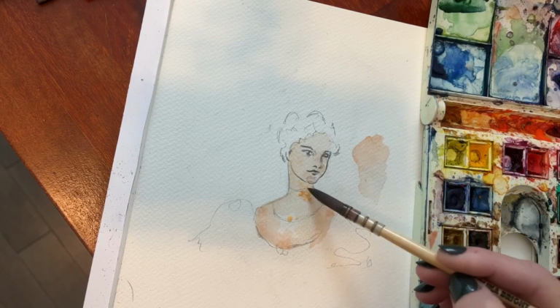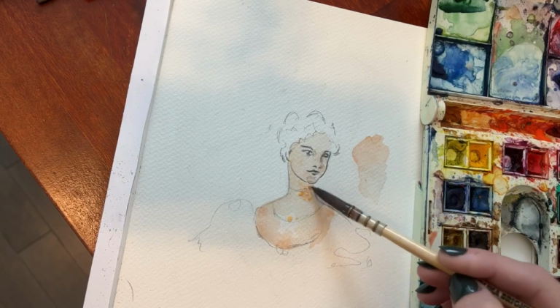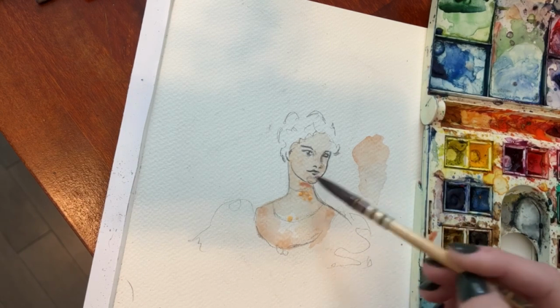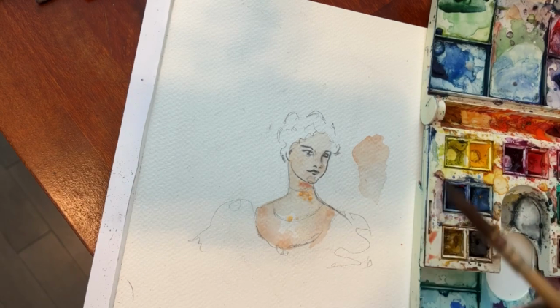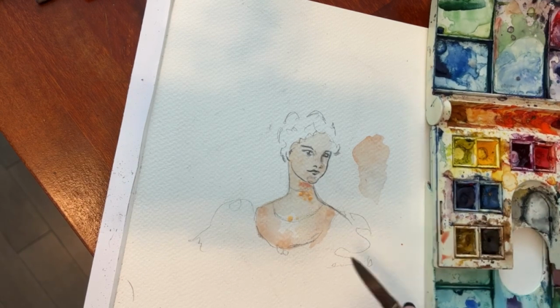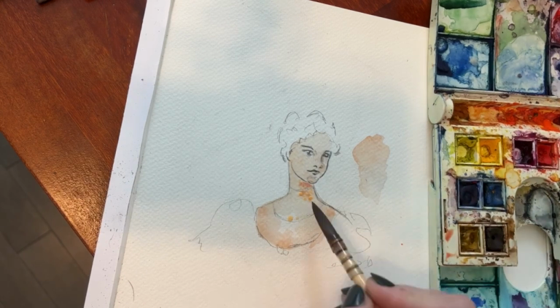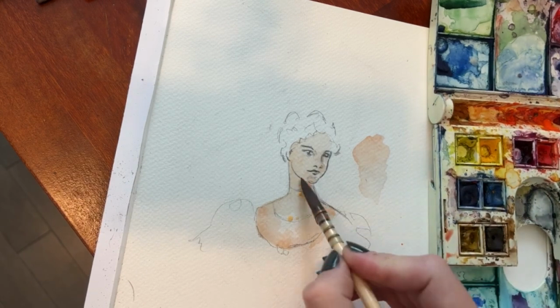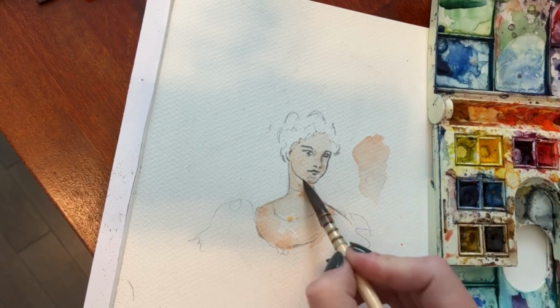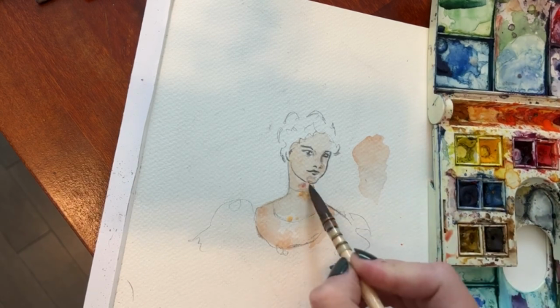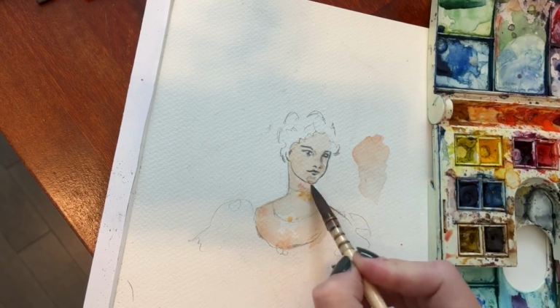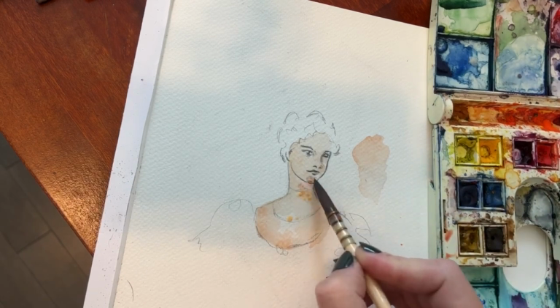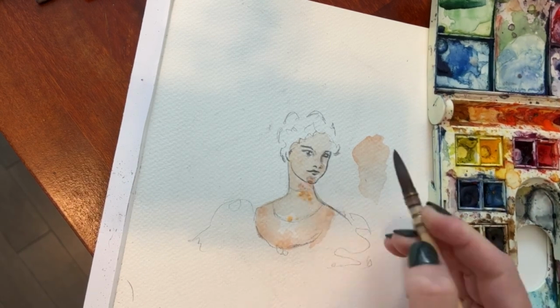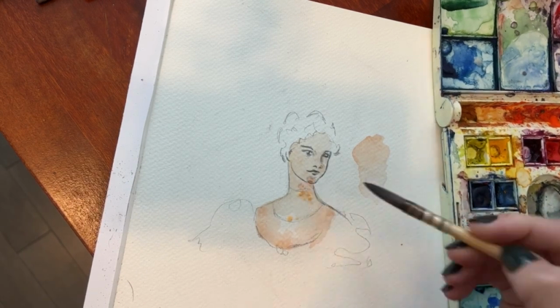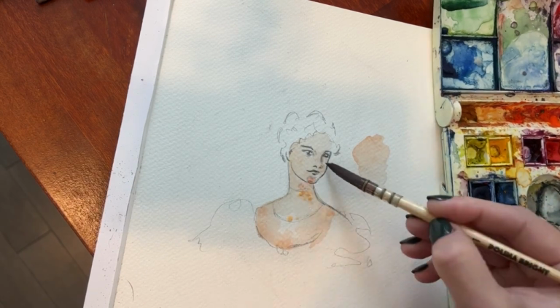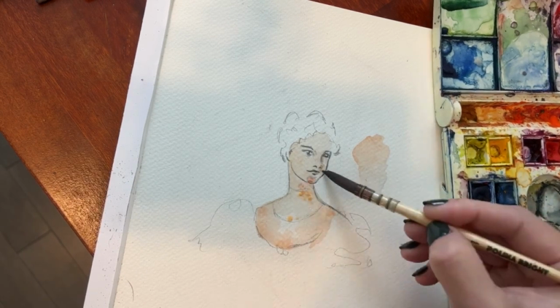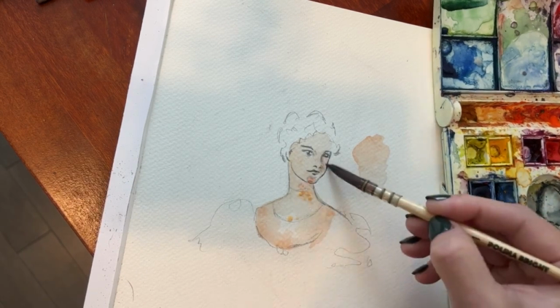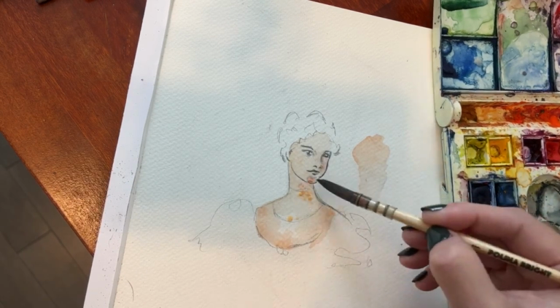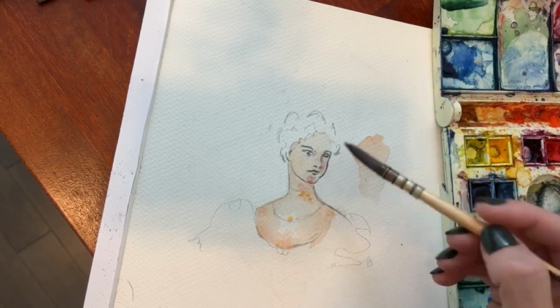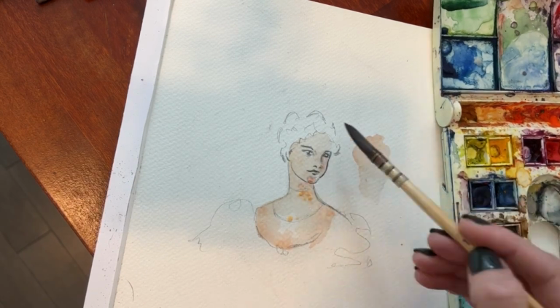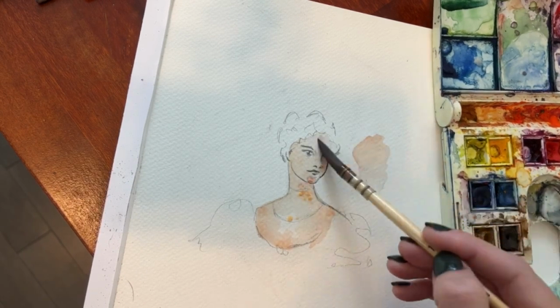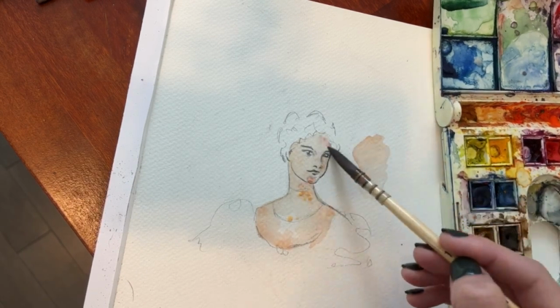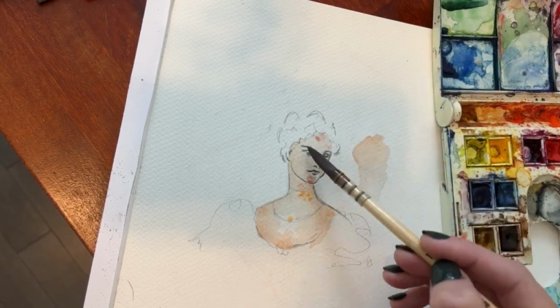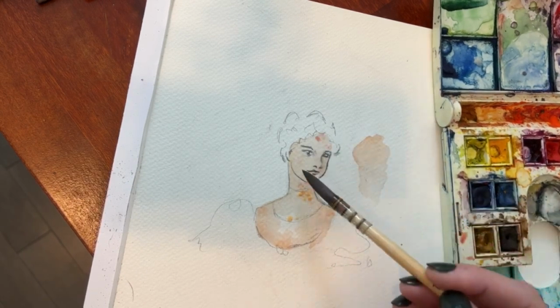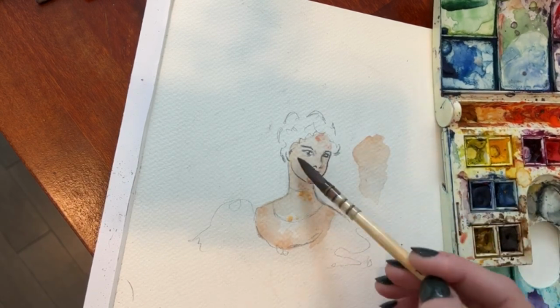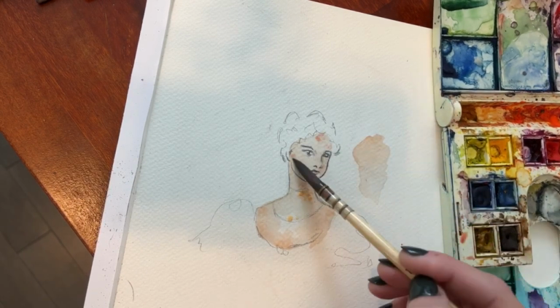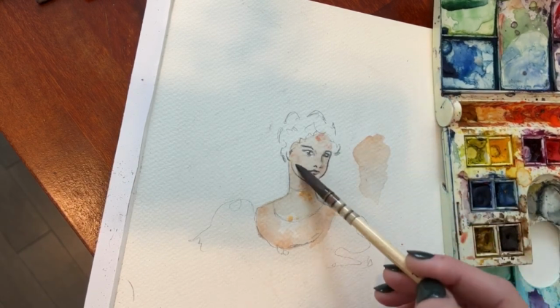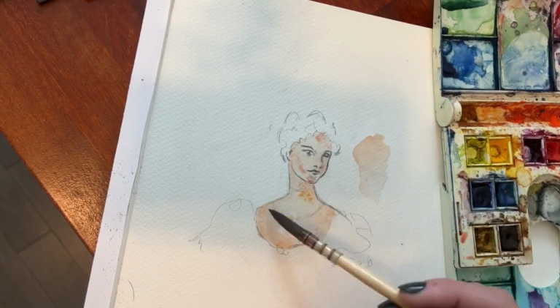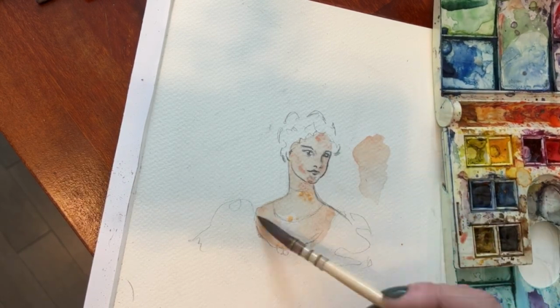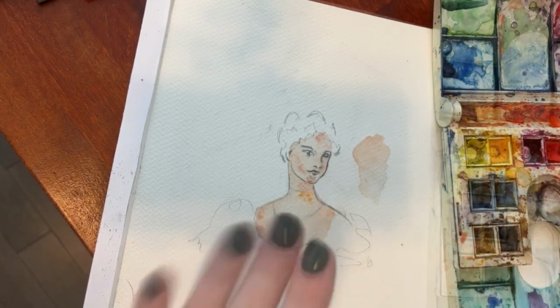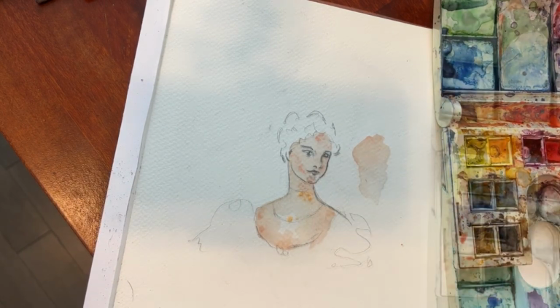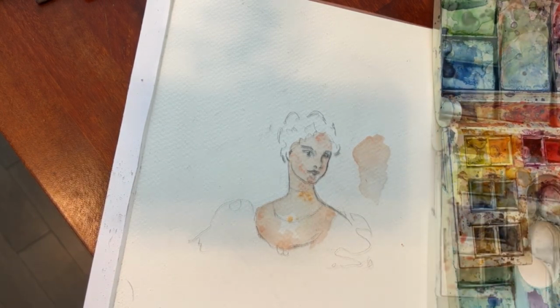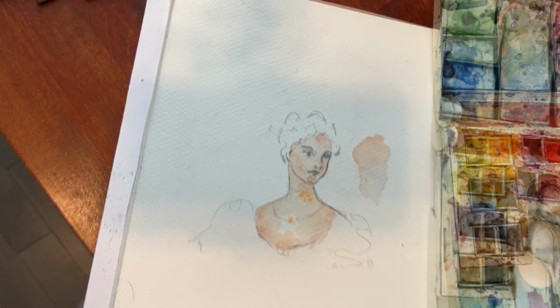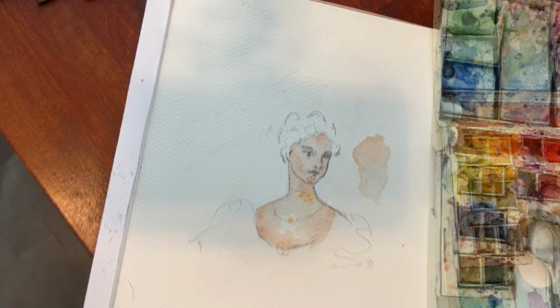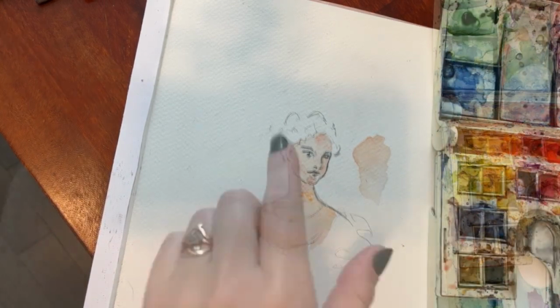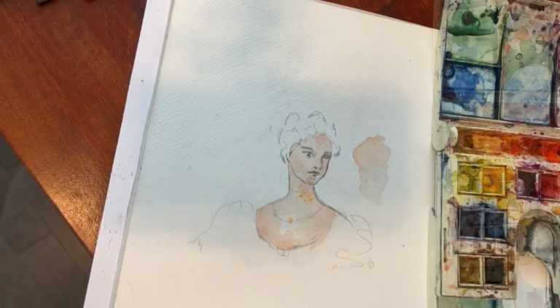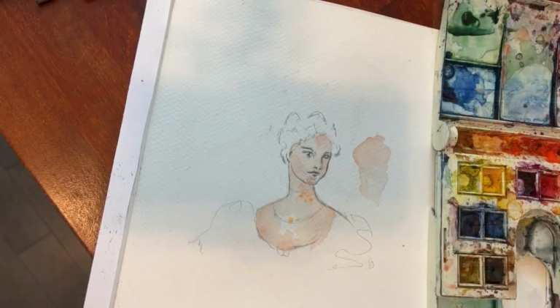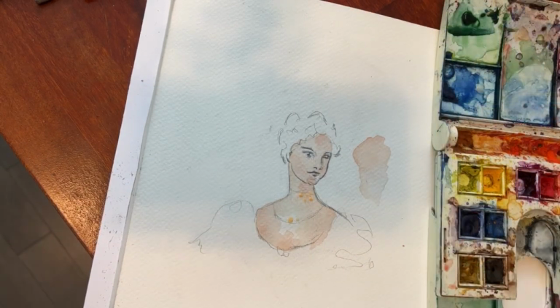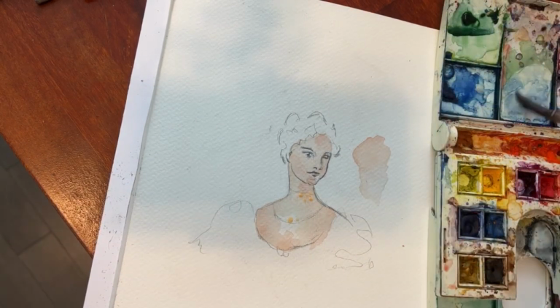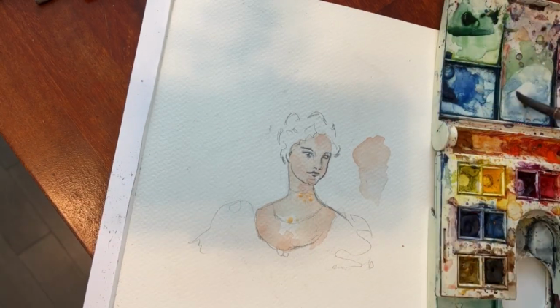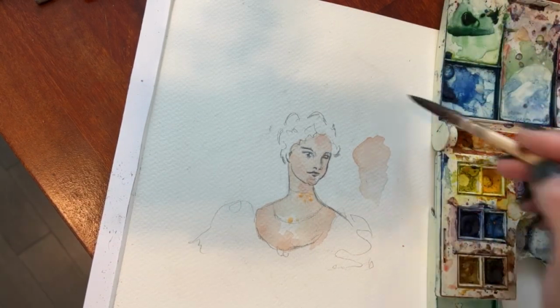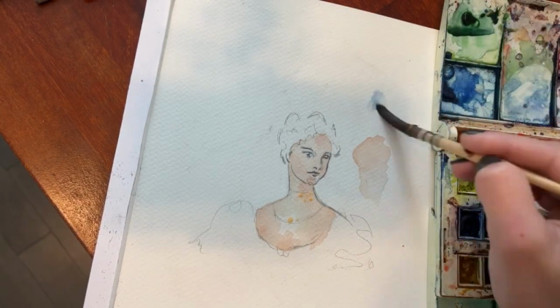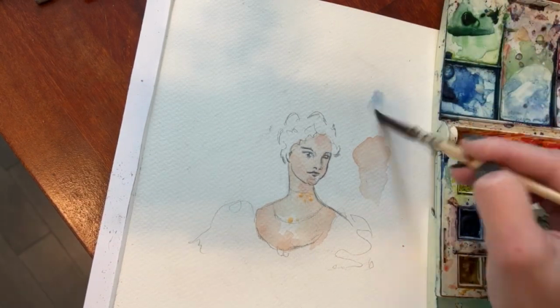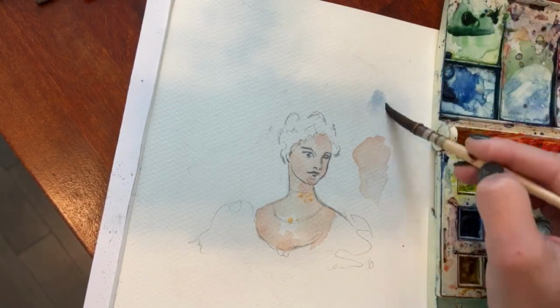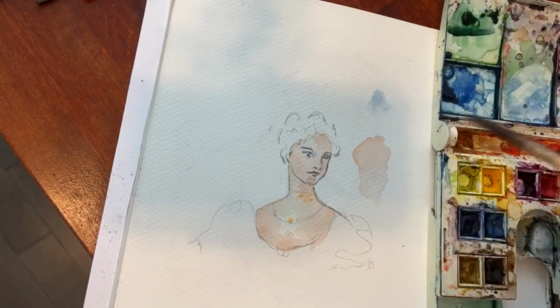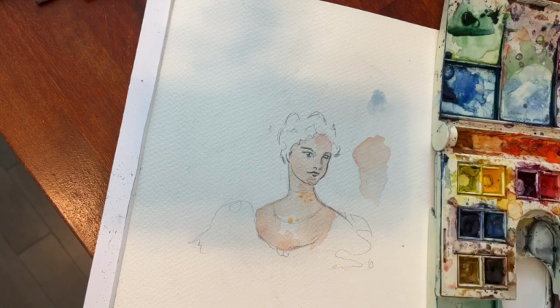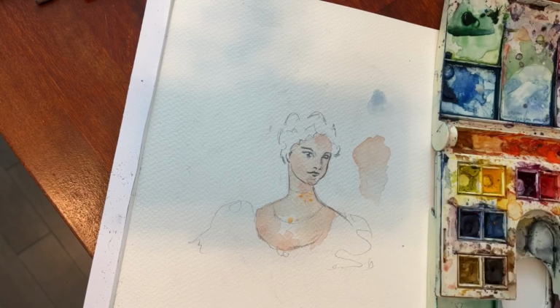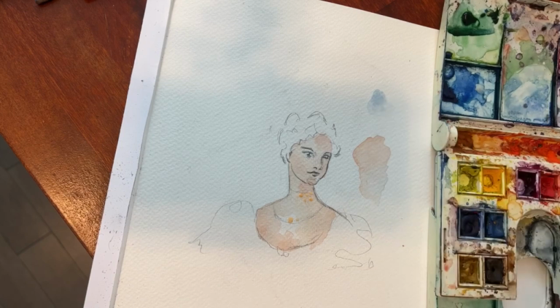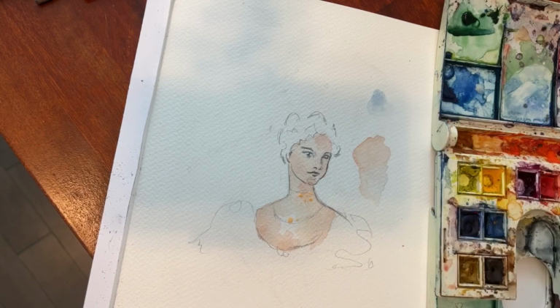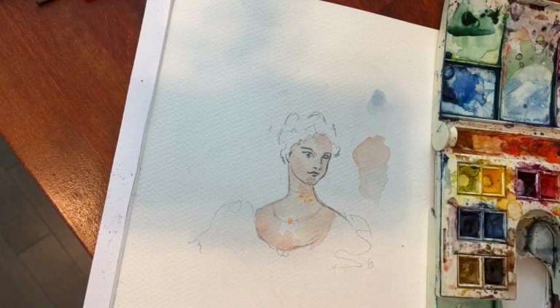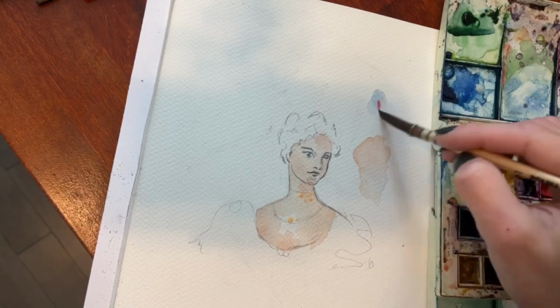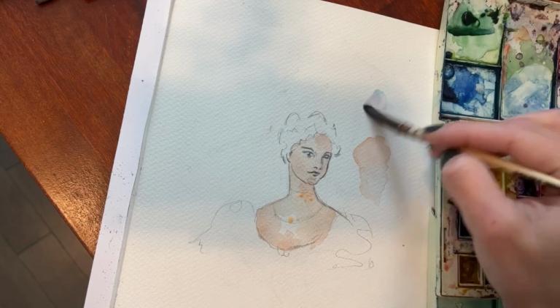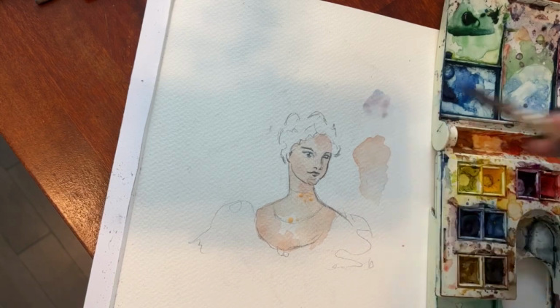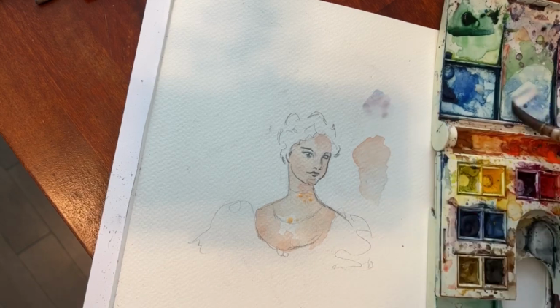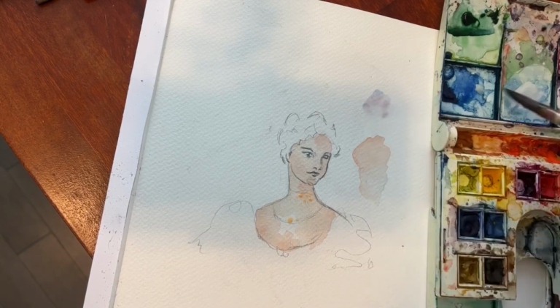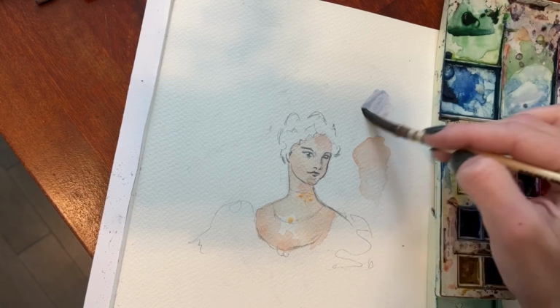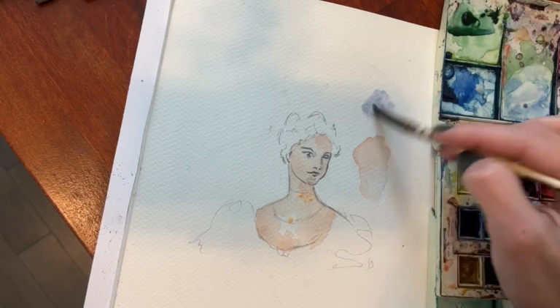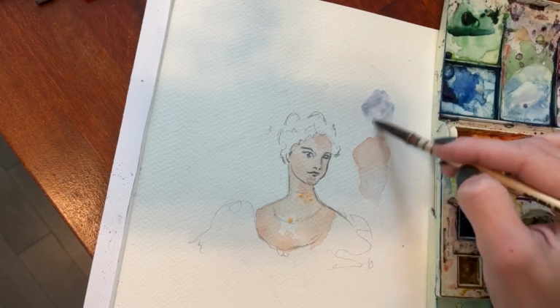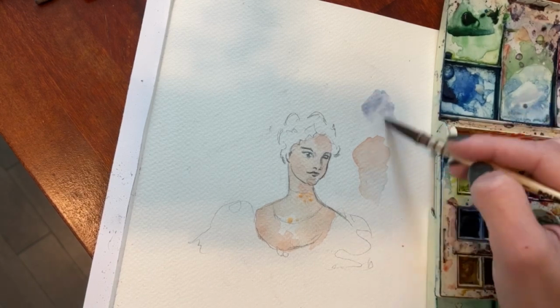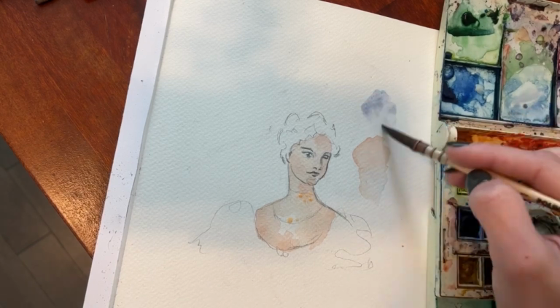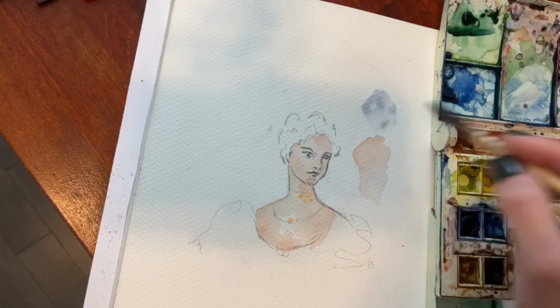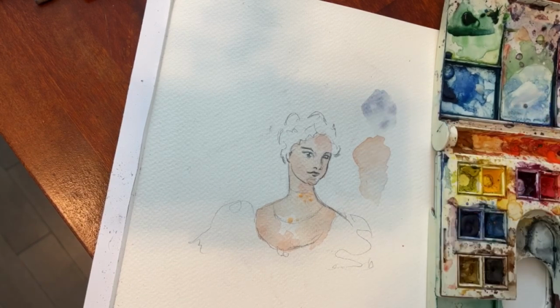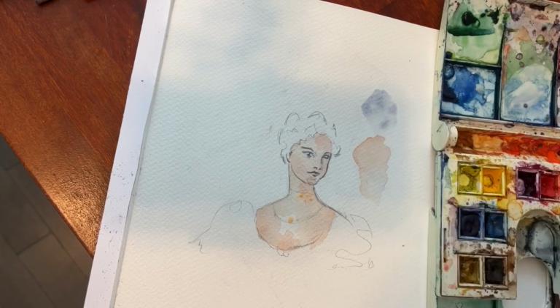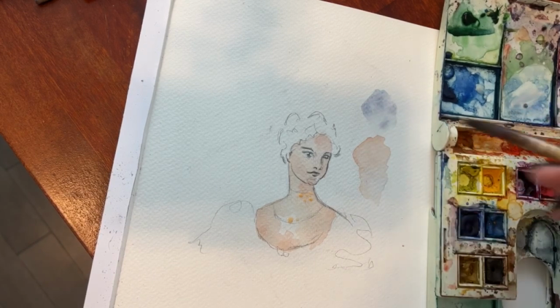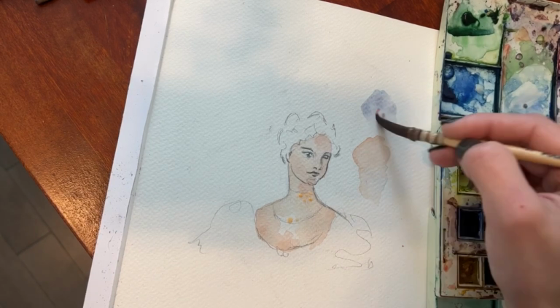We're going to do two different ways — one with frisket and one with a gel pen or a colored pencil to help get the whites back in.